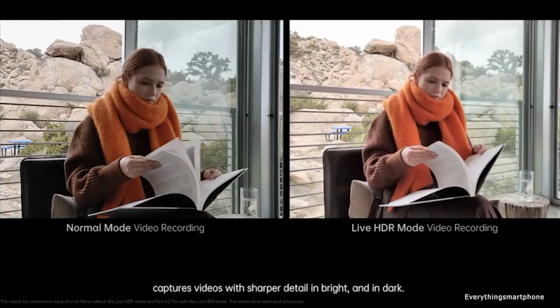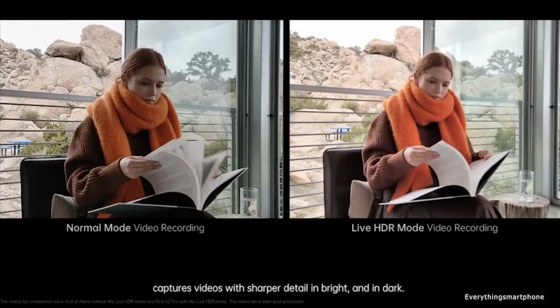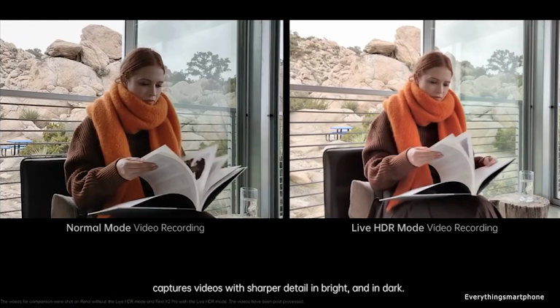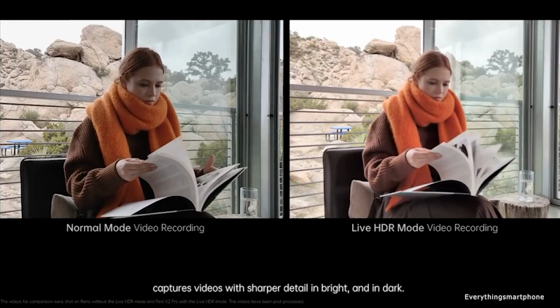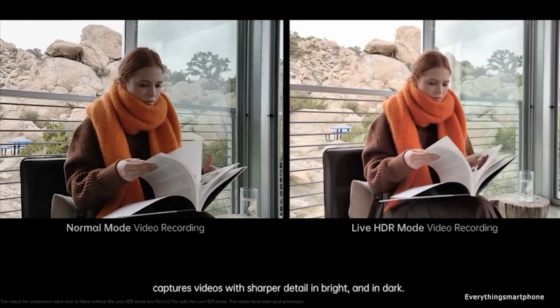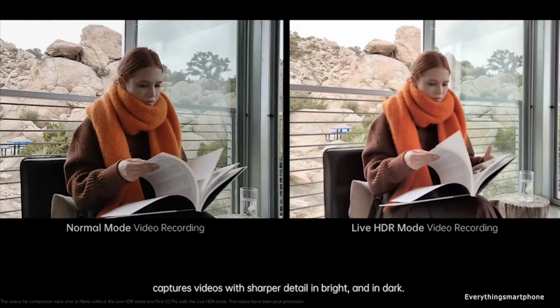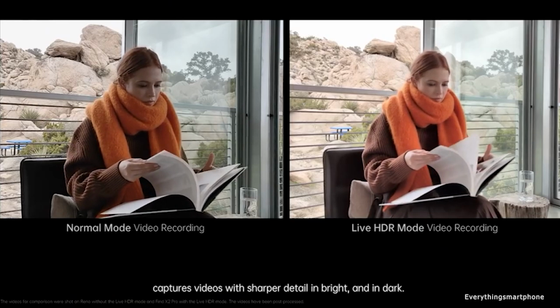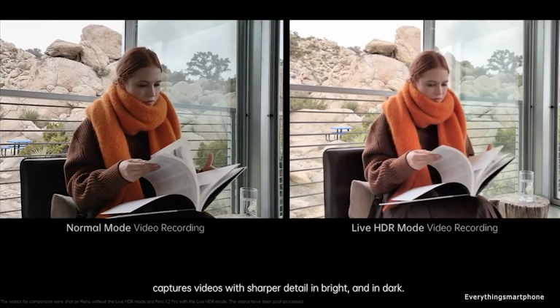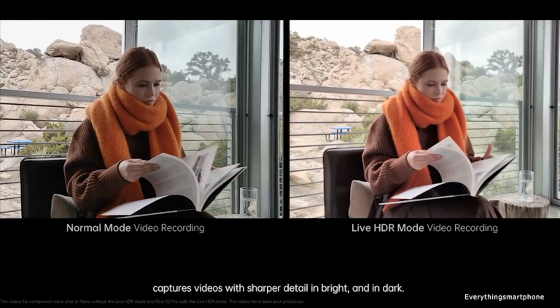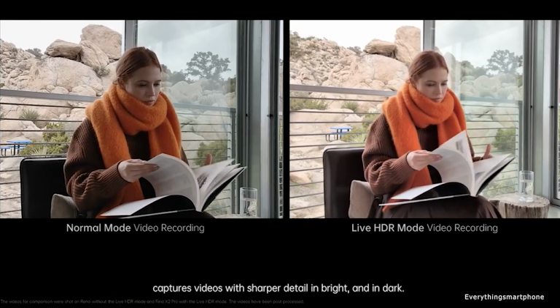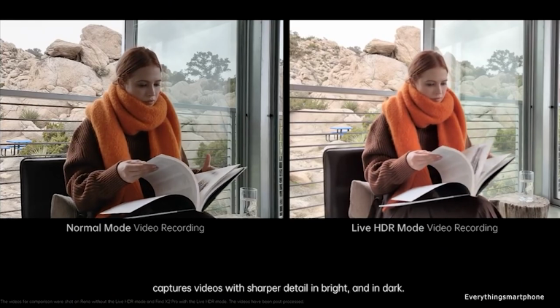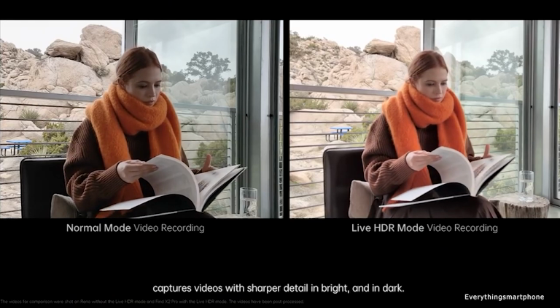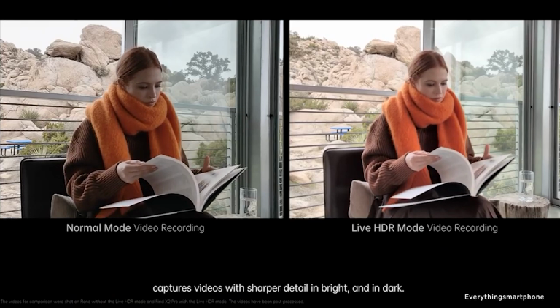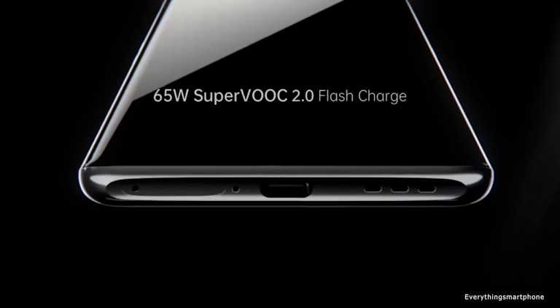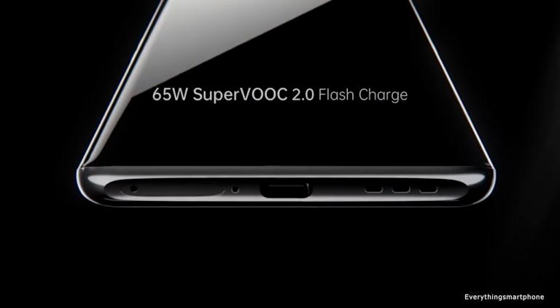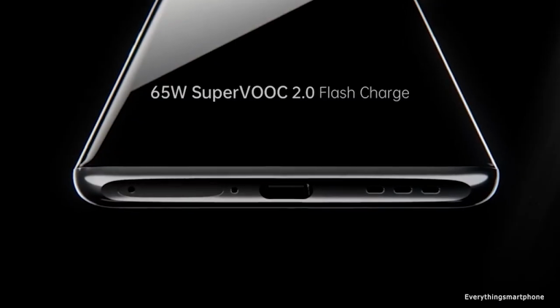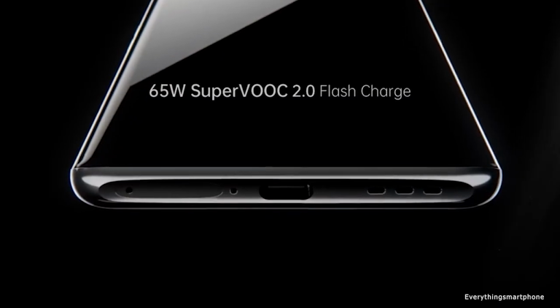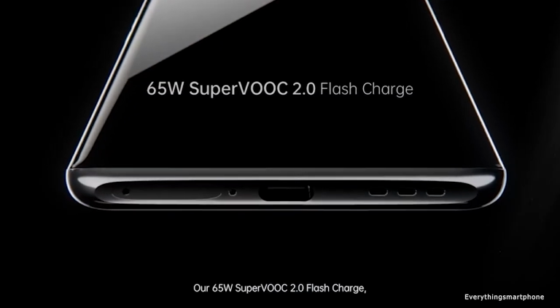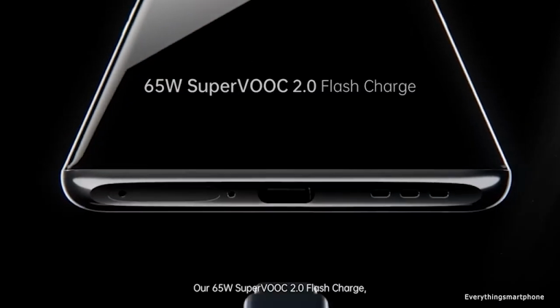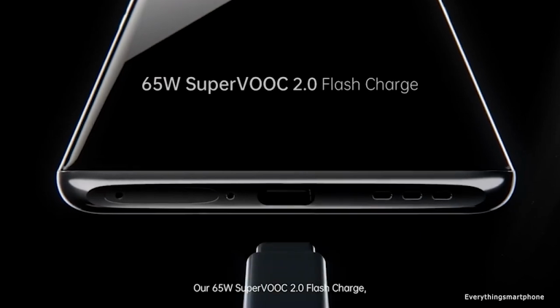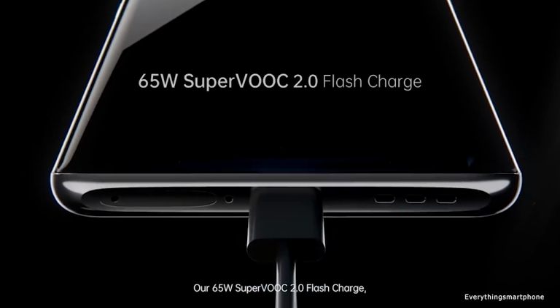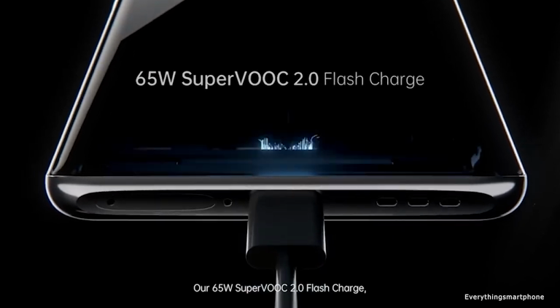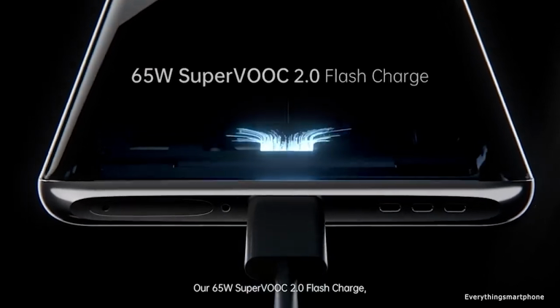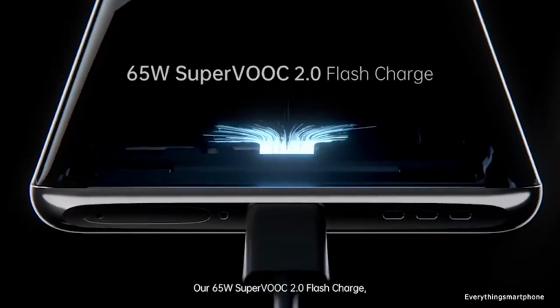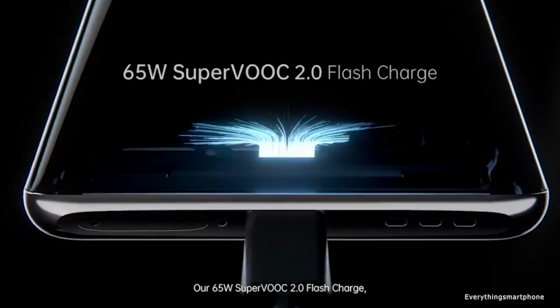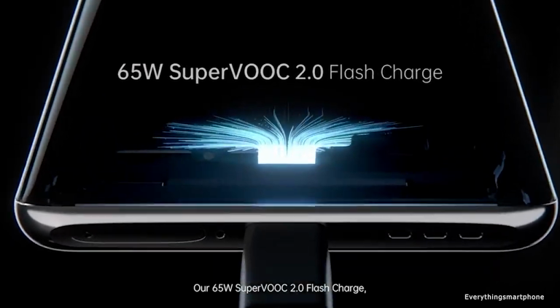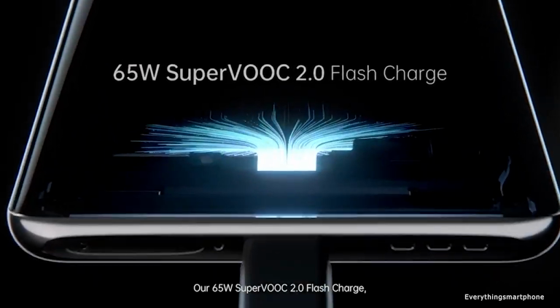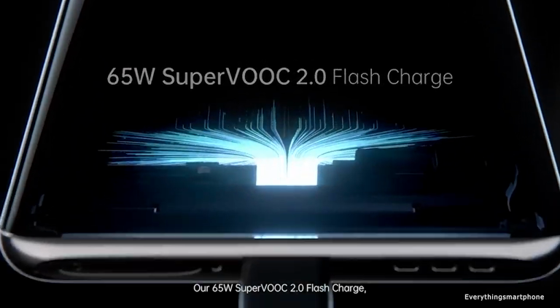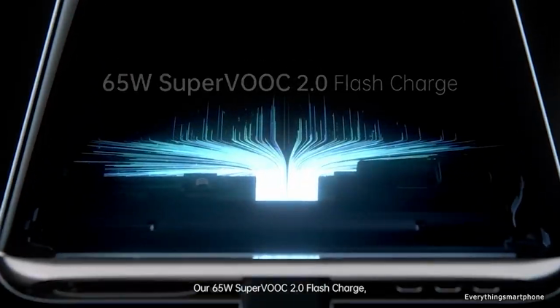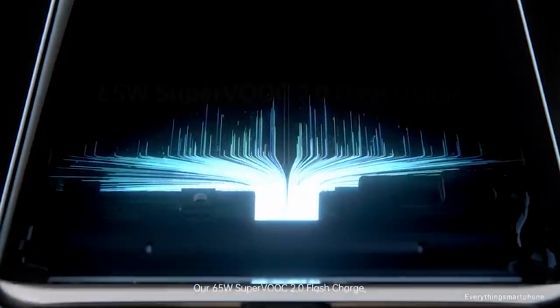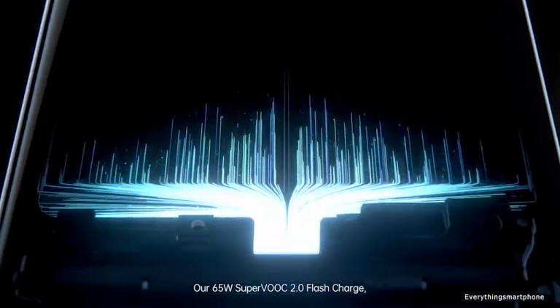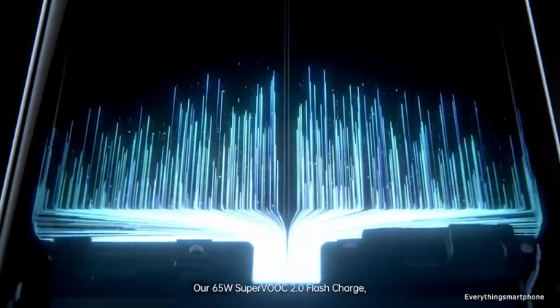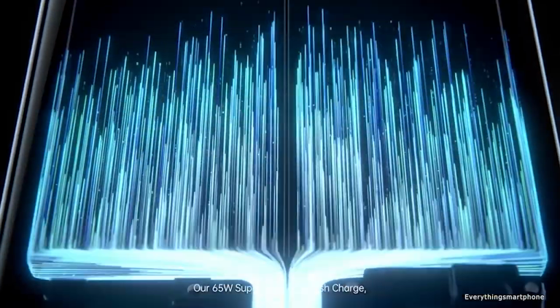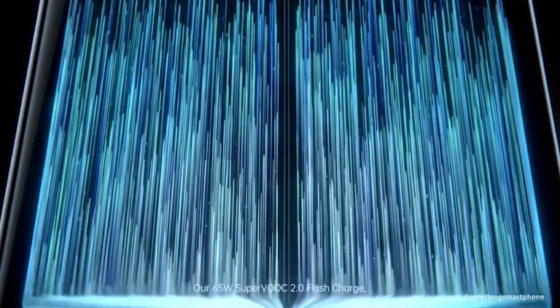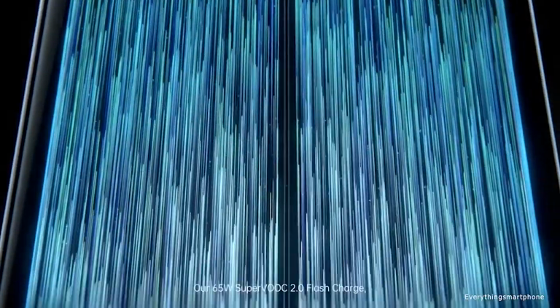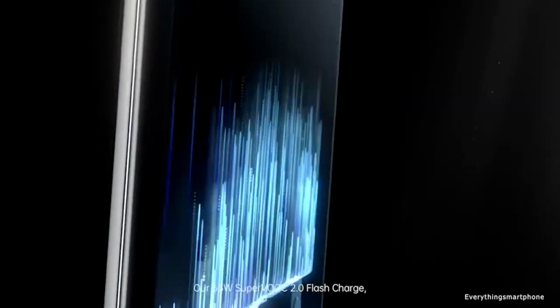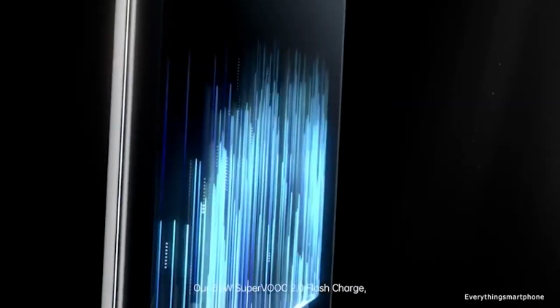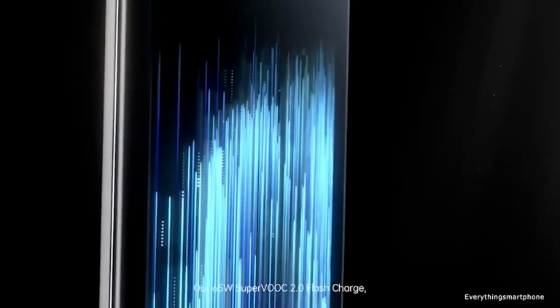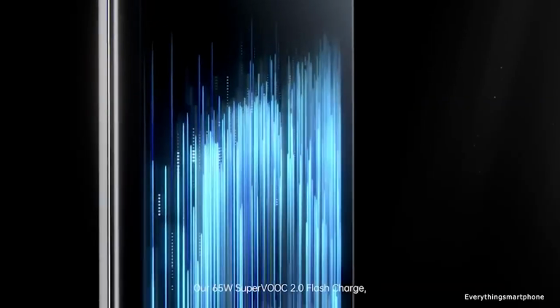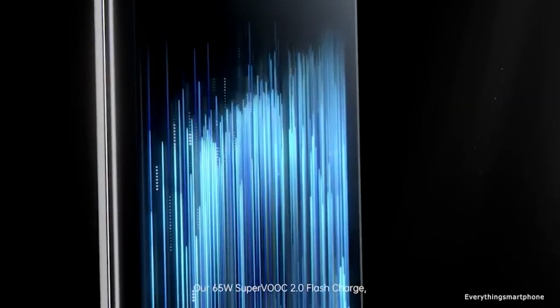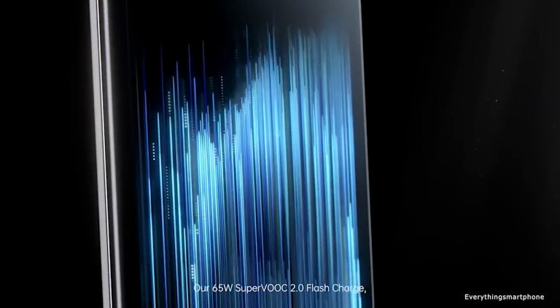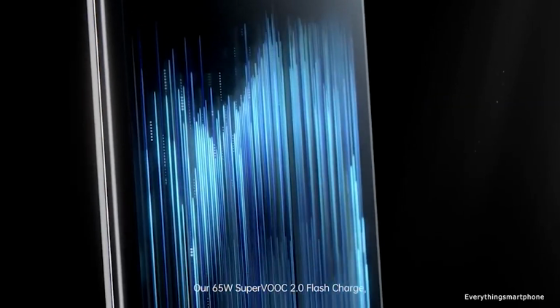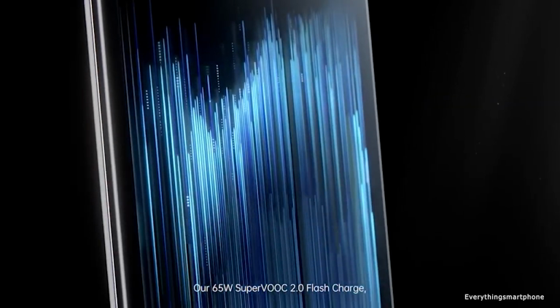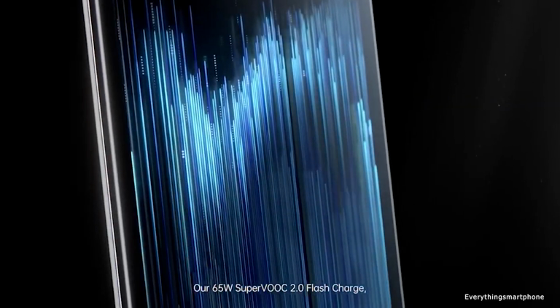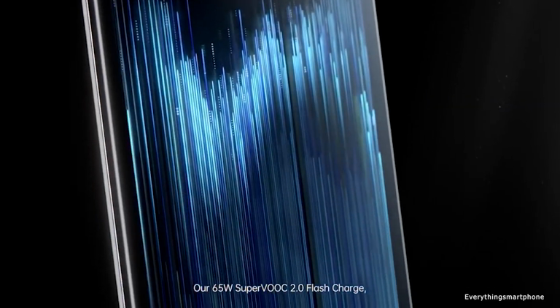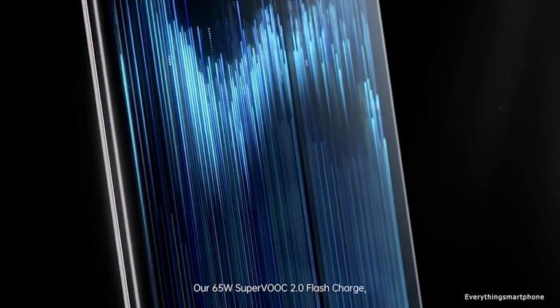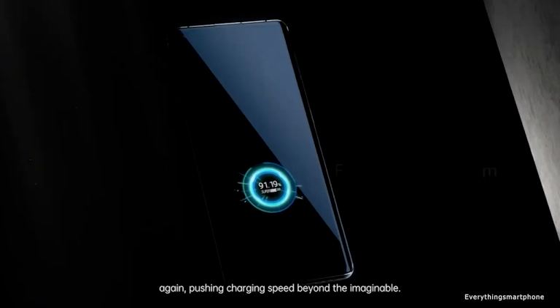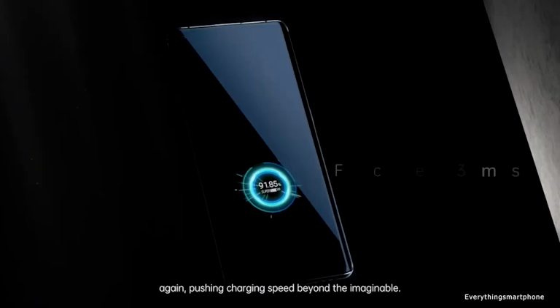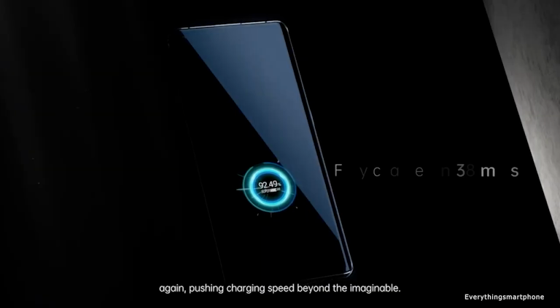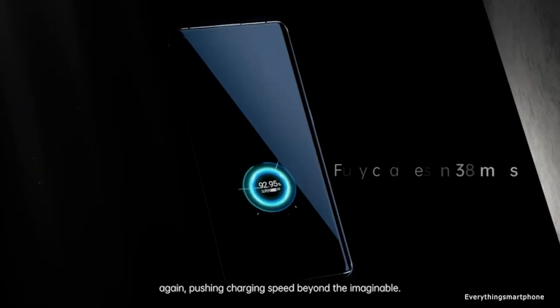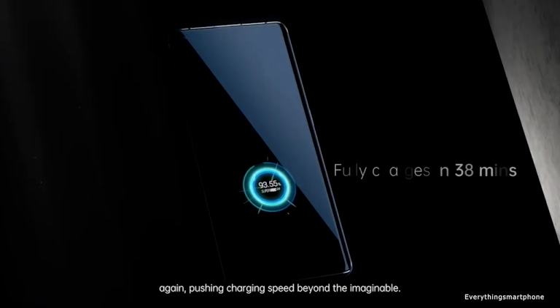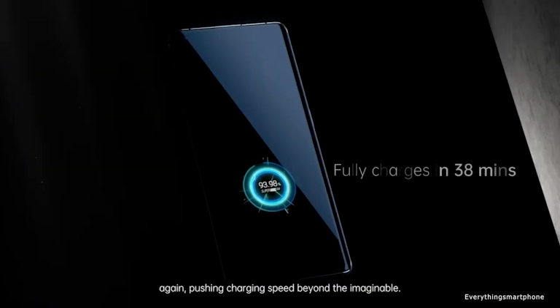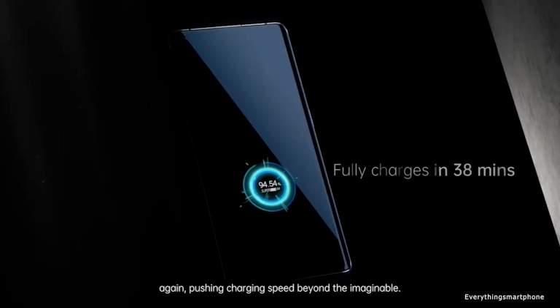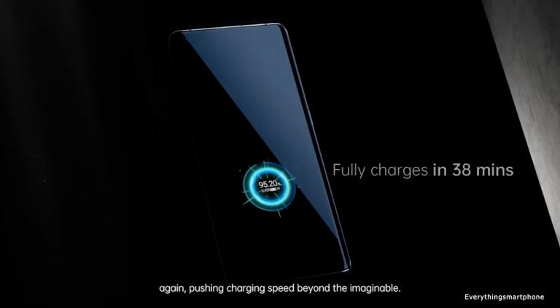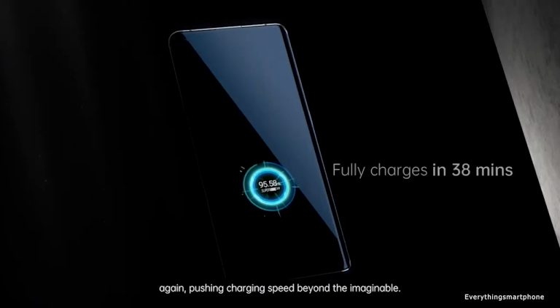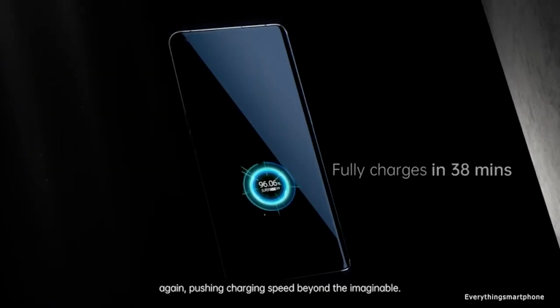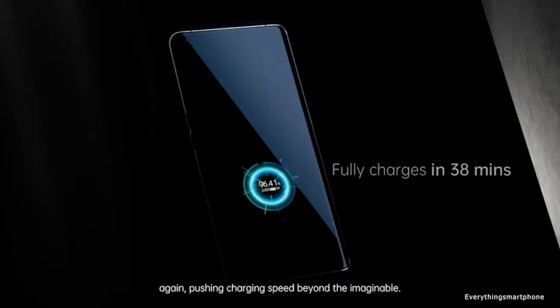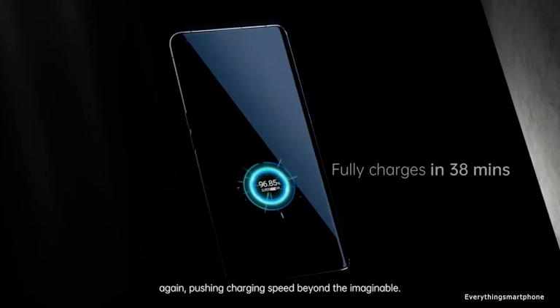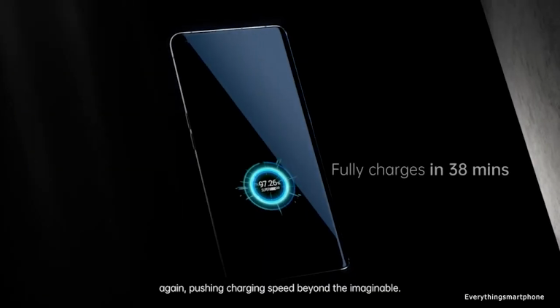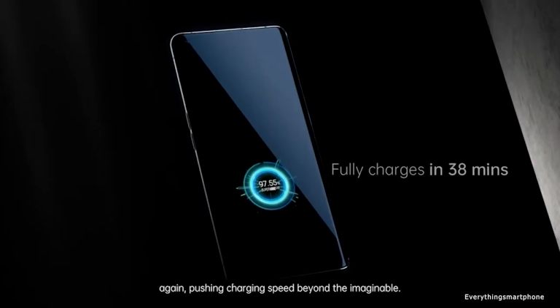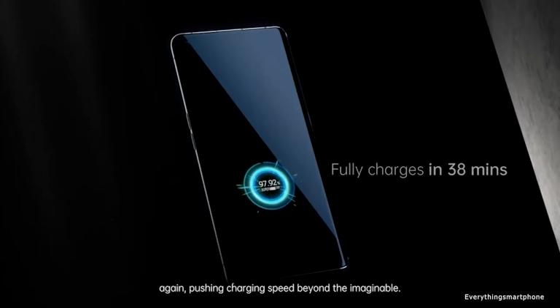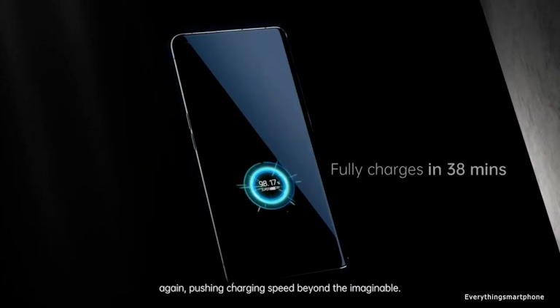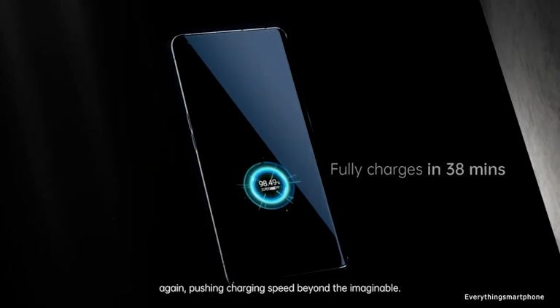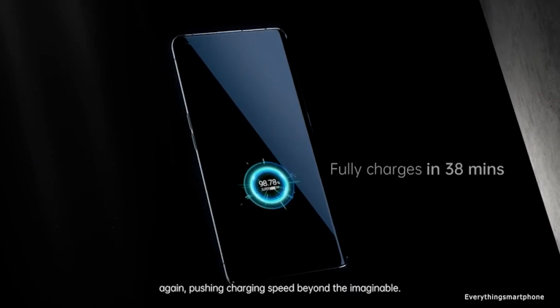The phone is available in three color variants: Black, Orange, and a Lamborghini edition. It weighs about 207 grams.